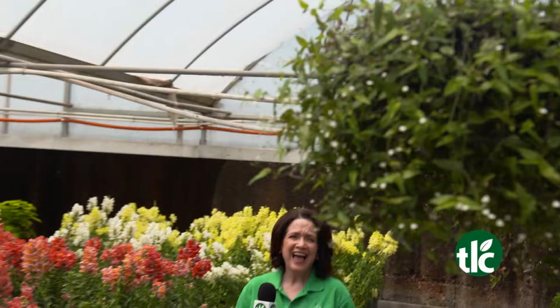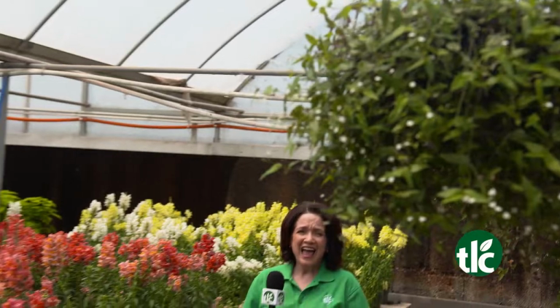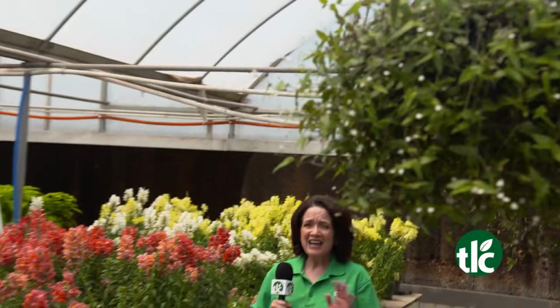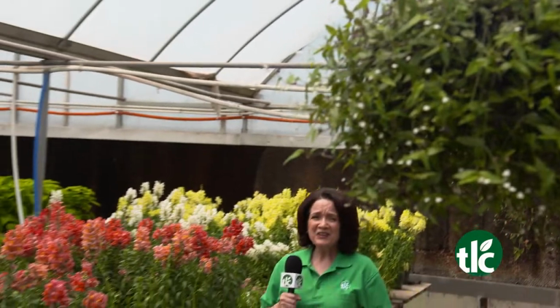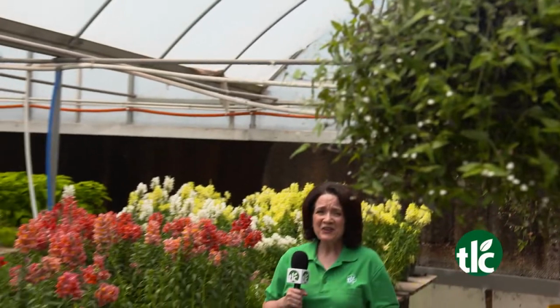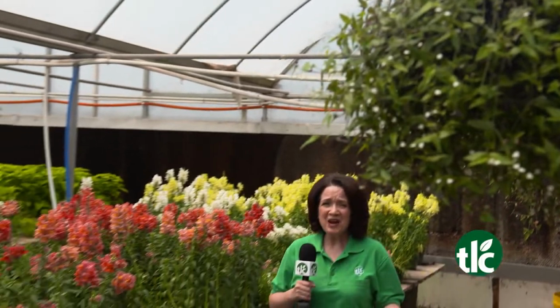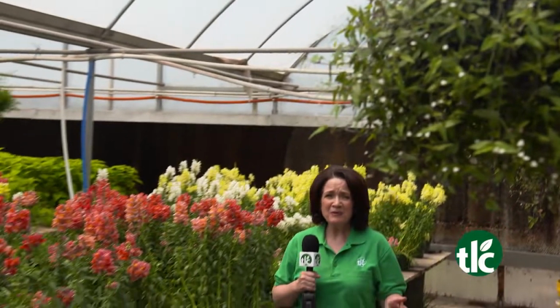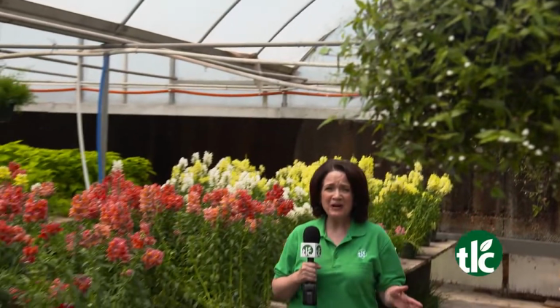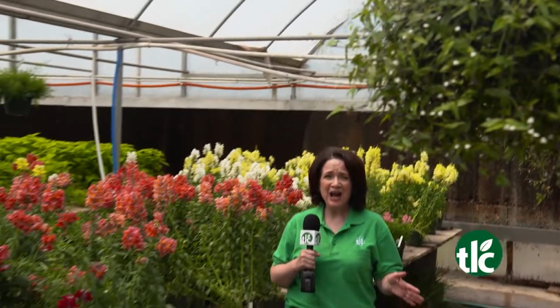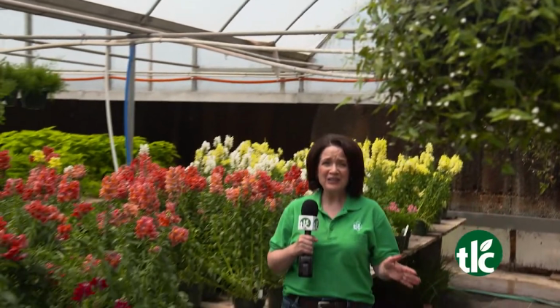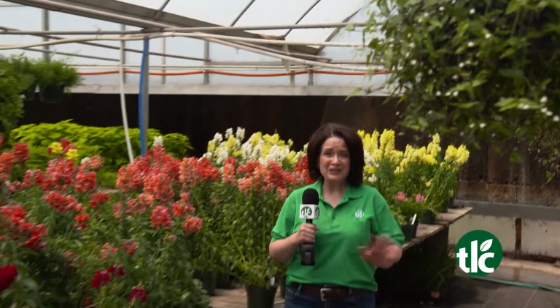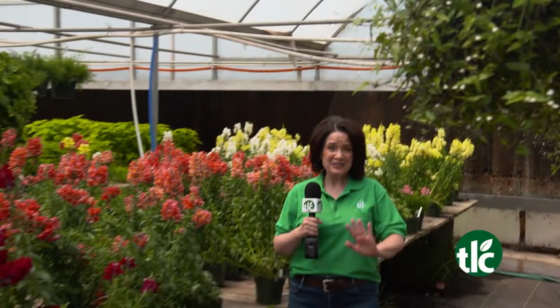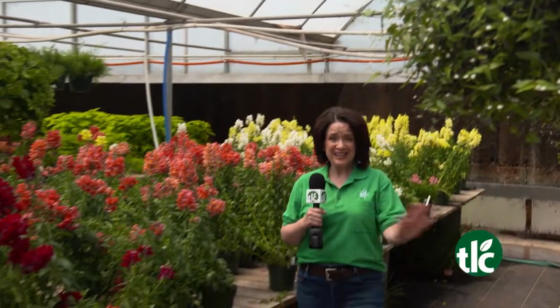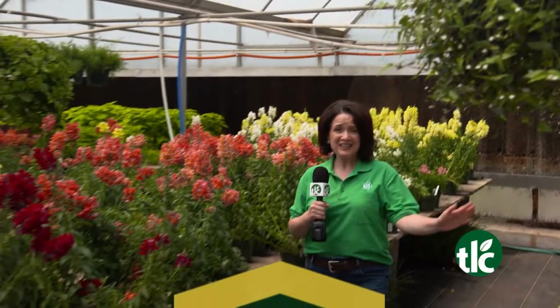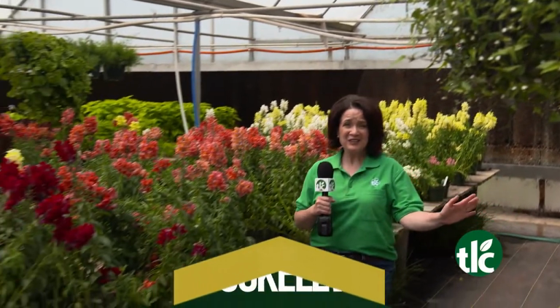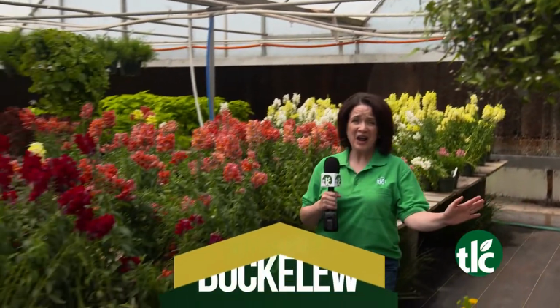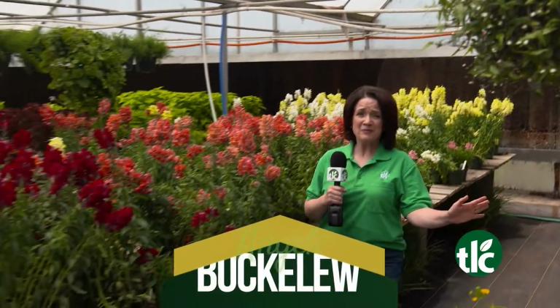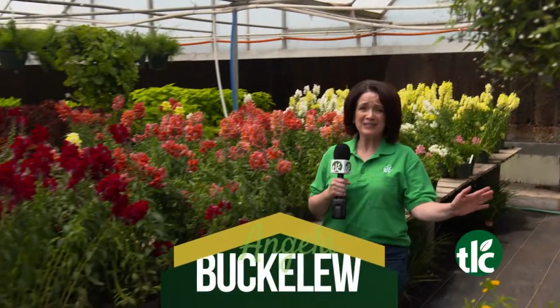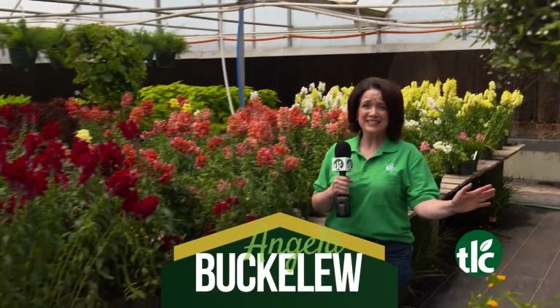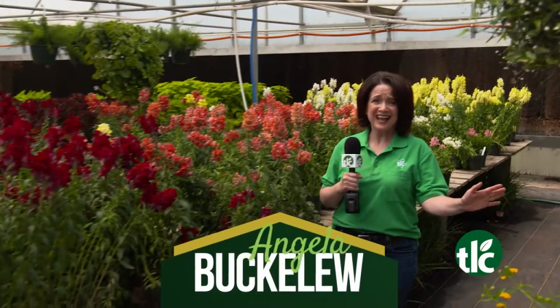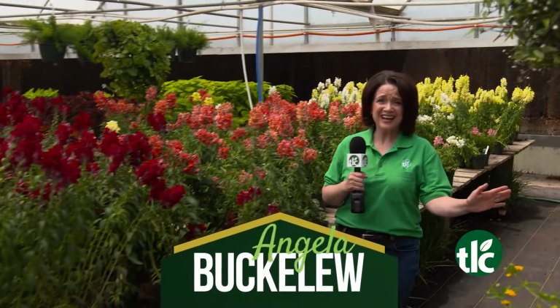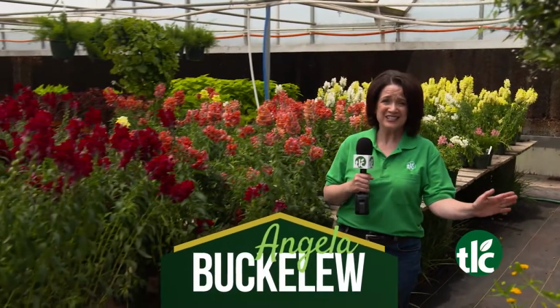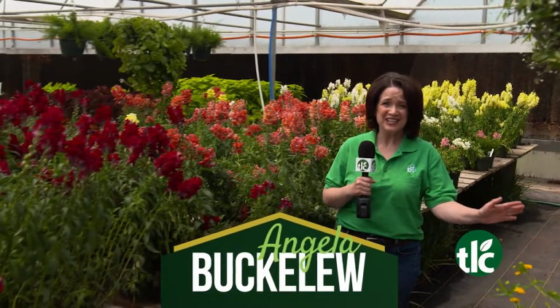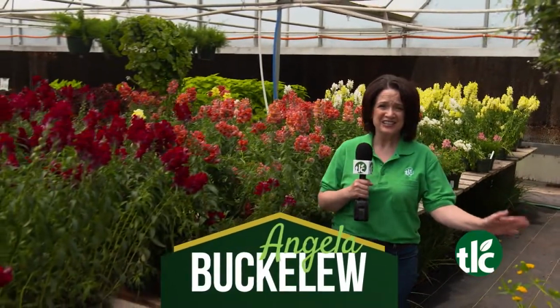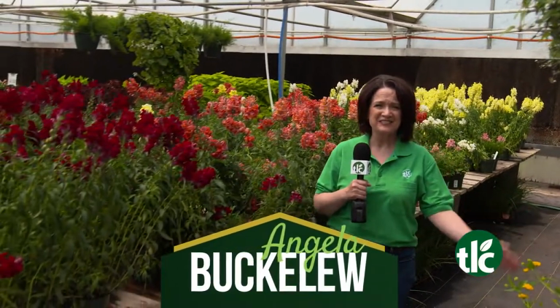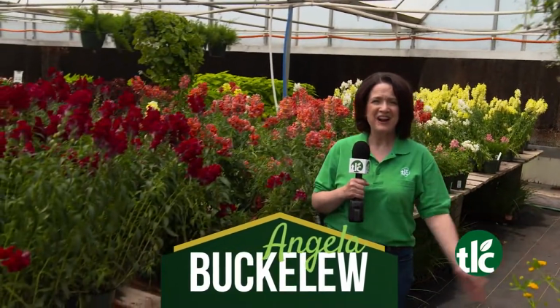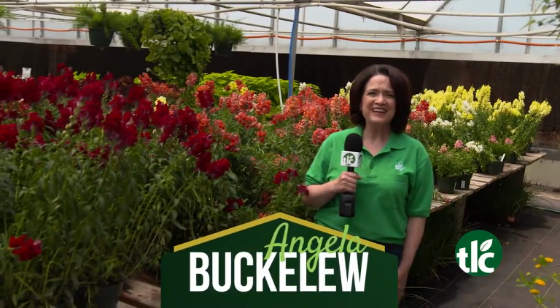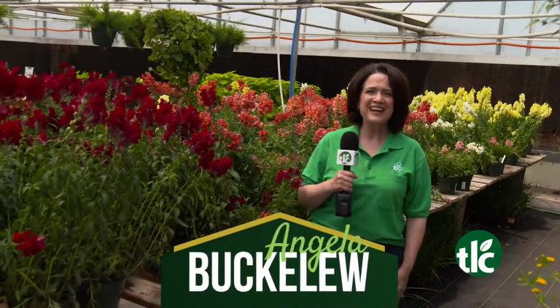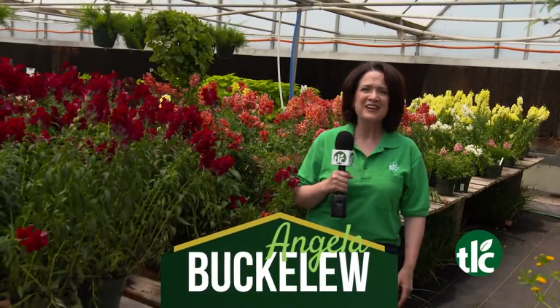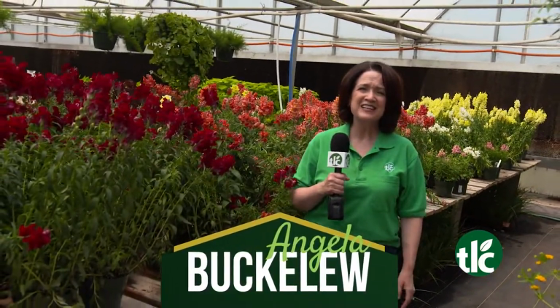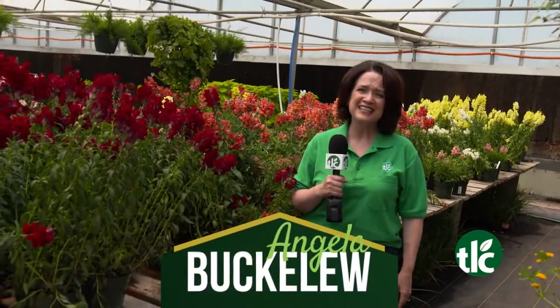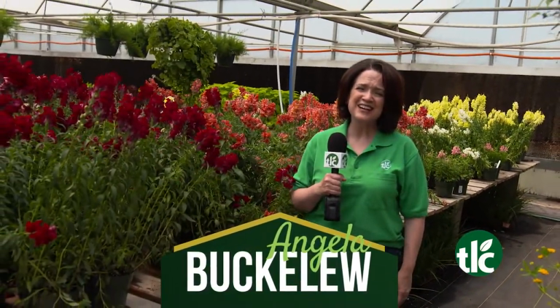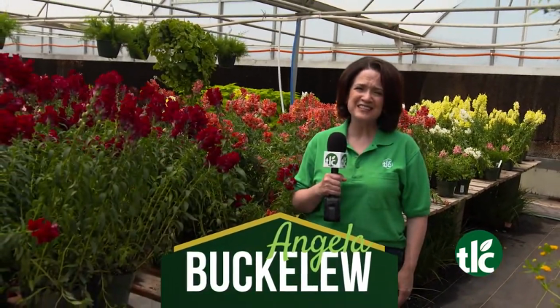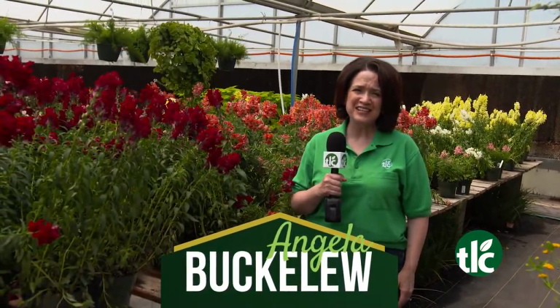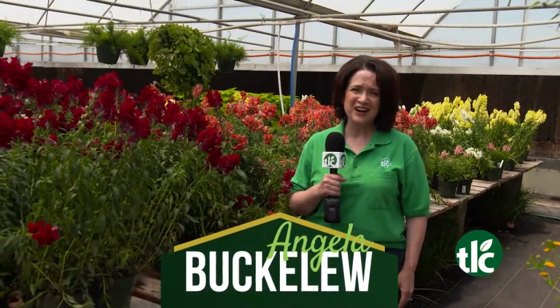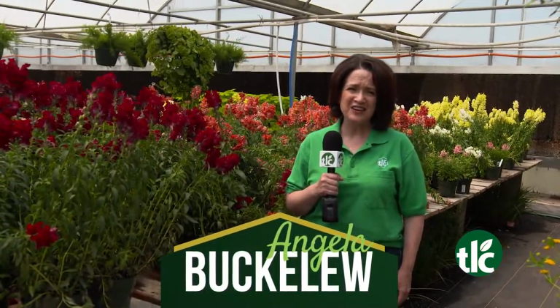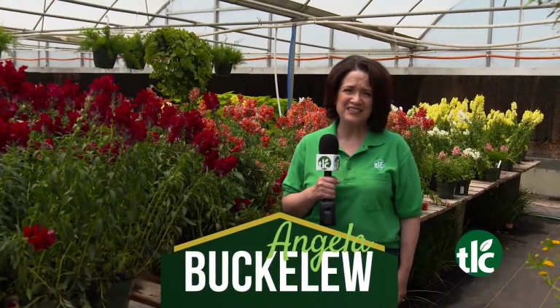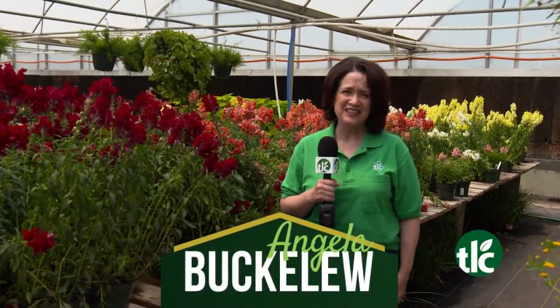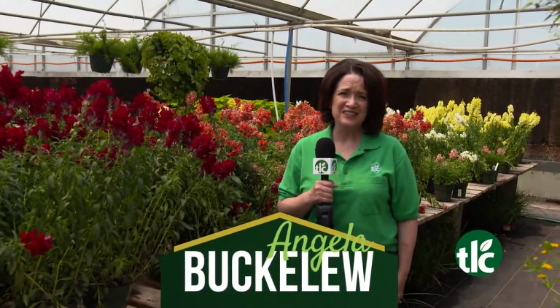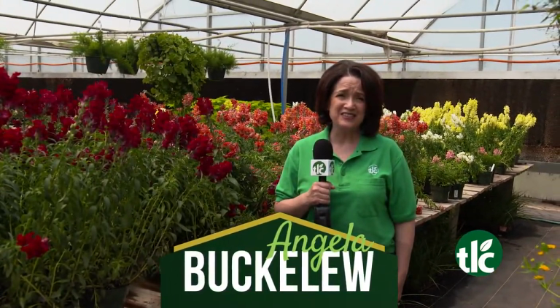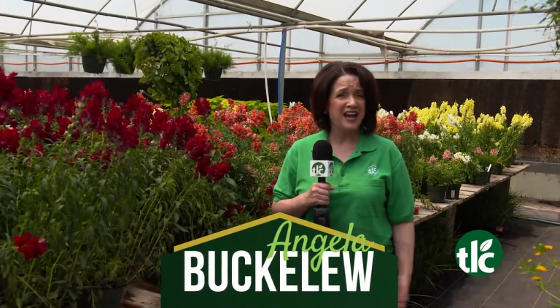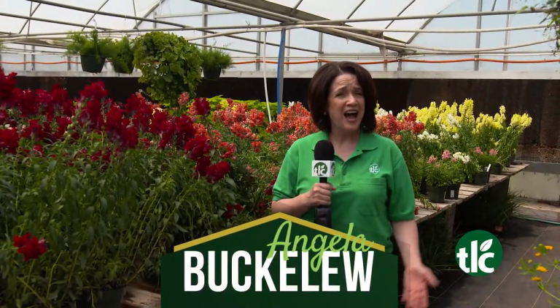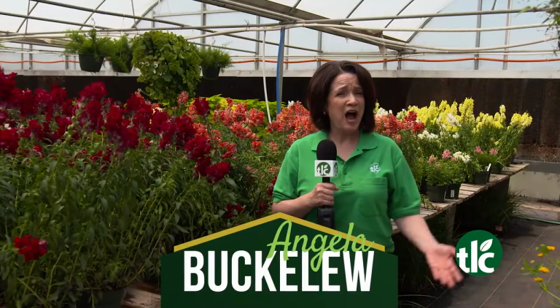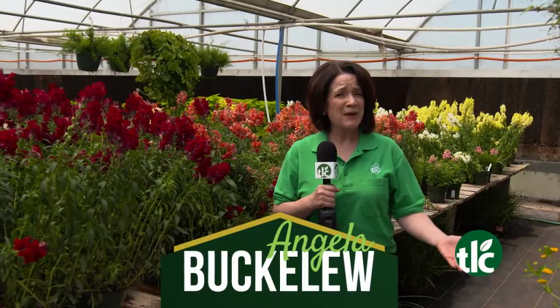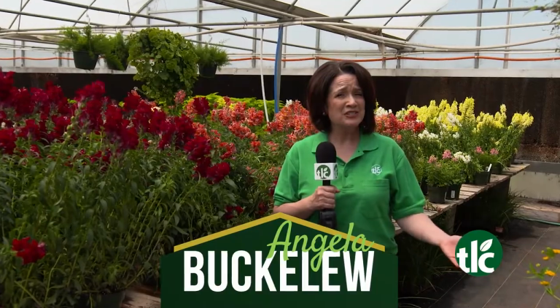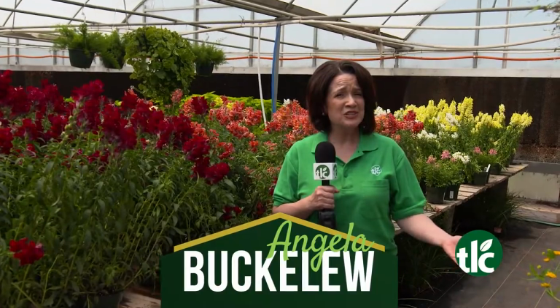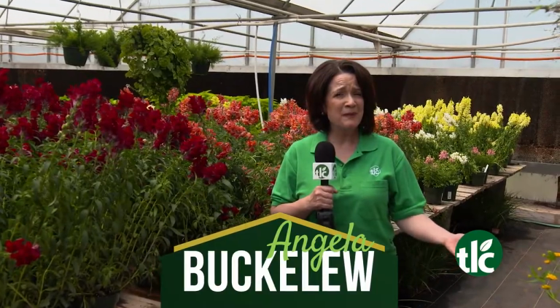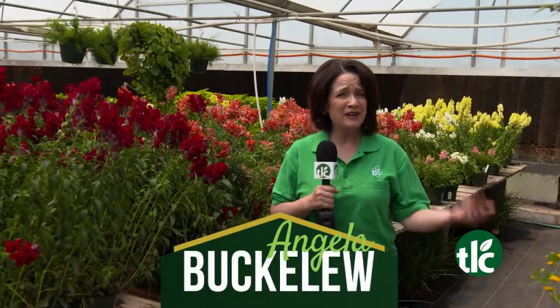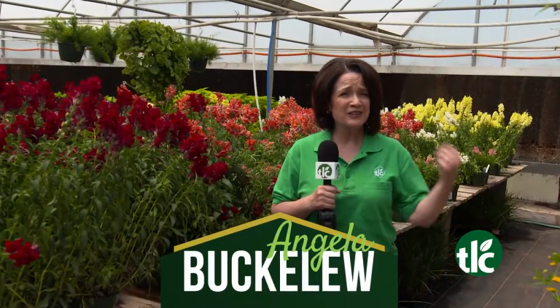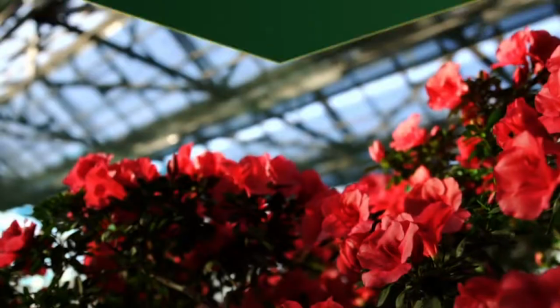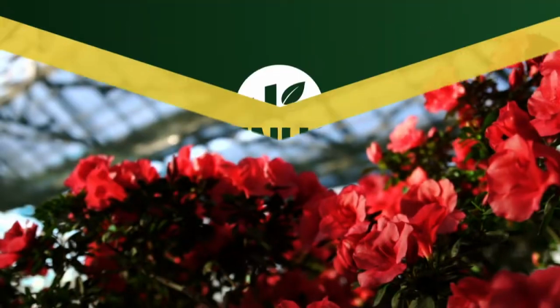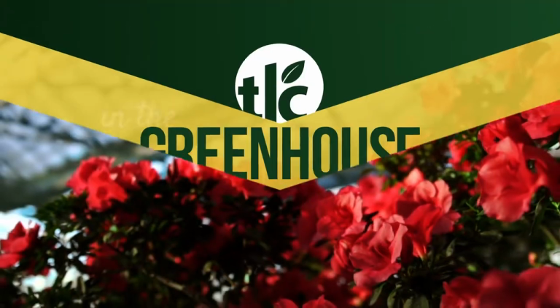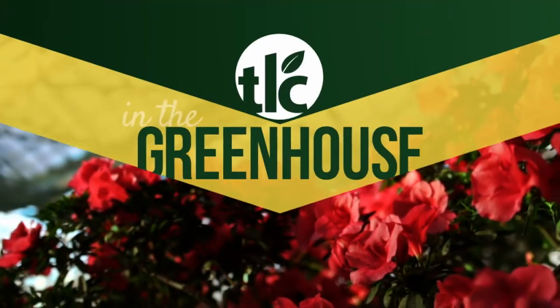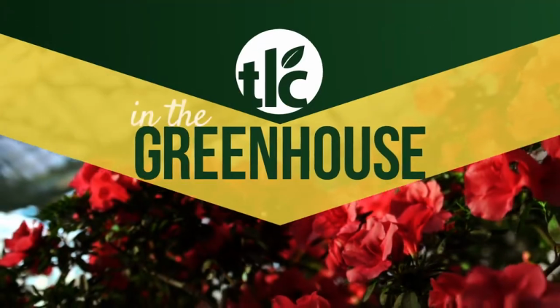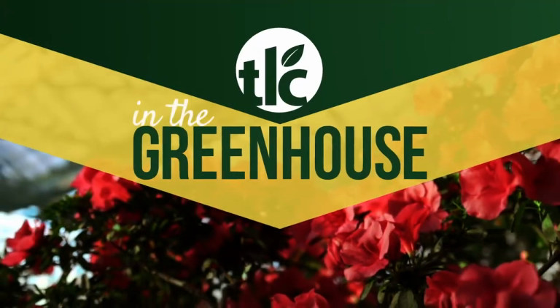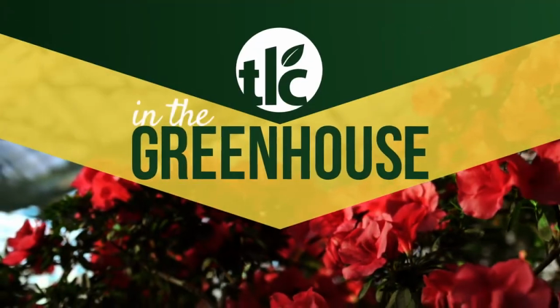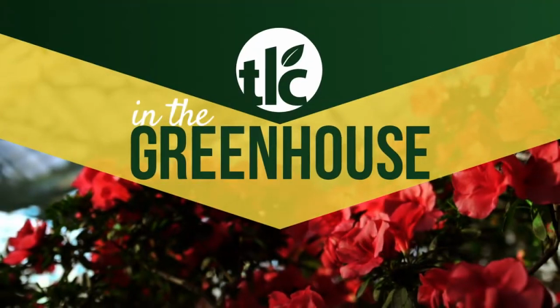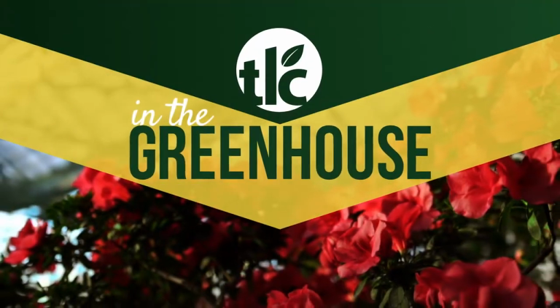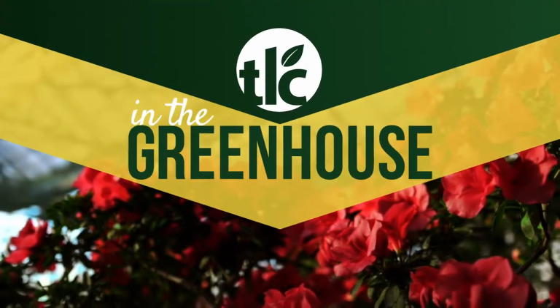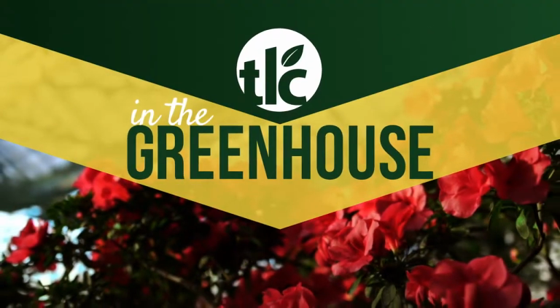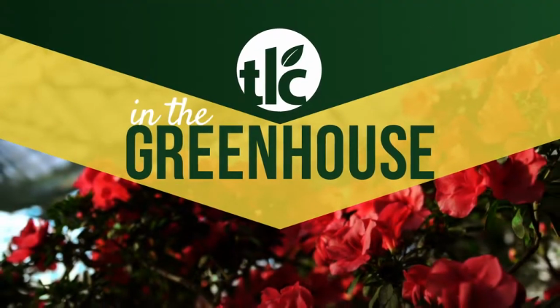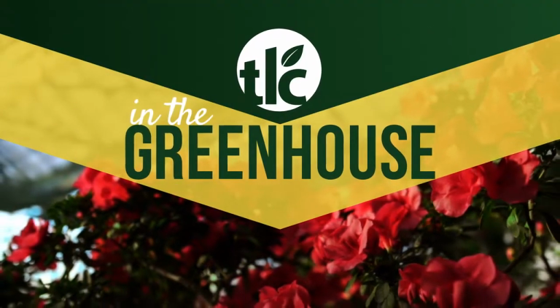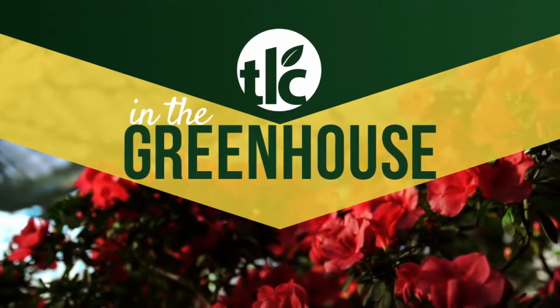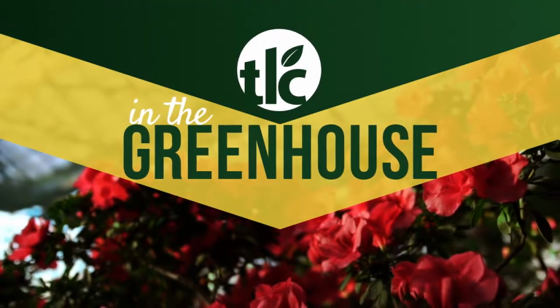Incredible colors, incredible selection, right here at TLC Garden Centers. I'm Angela Buckaloo, and we're in the greenhouse.